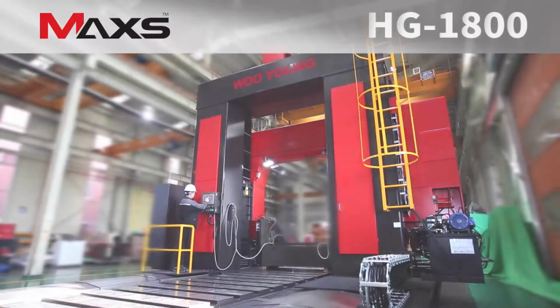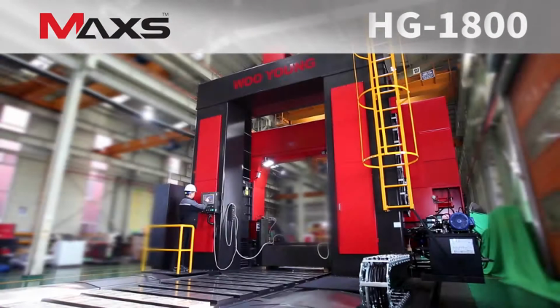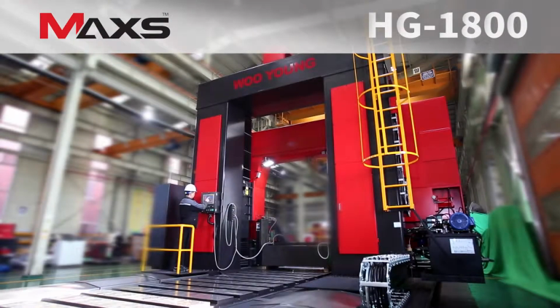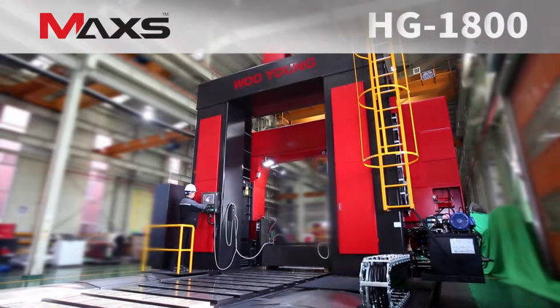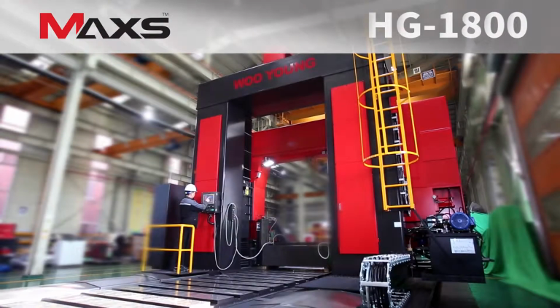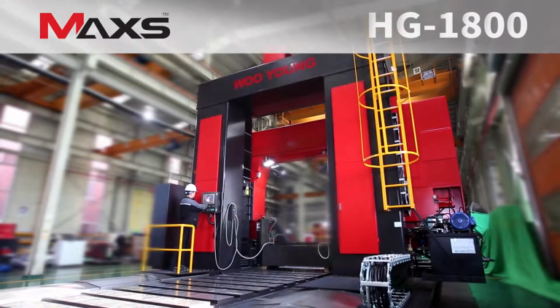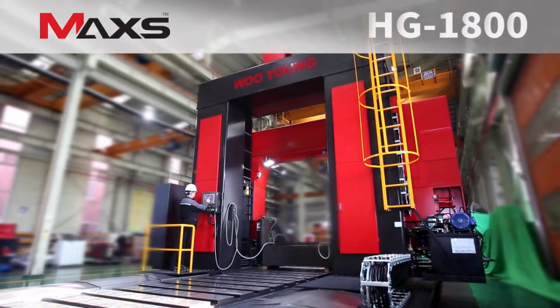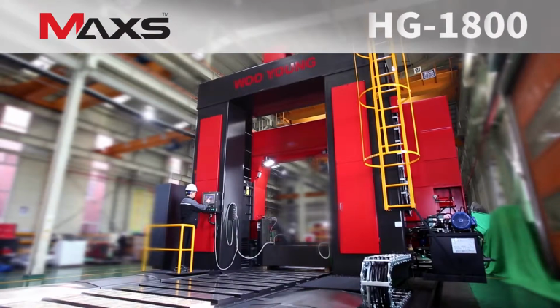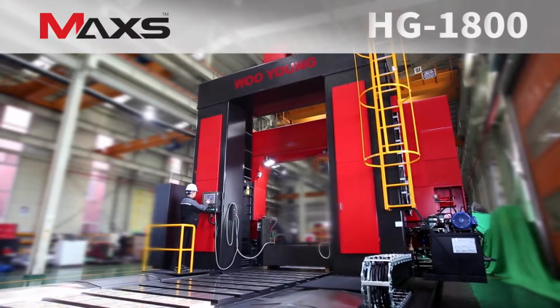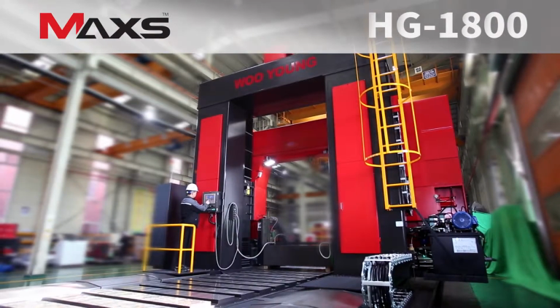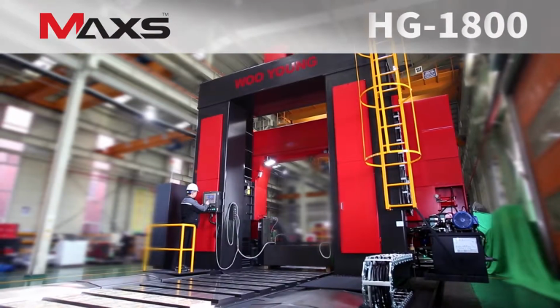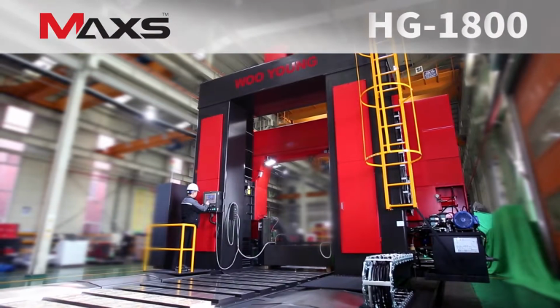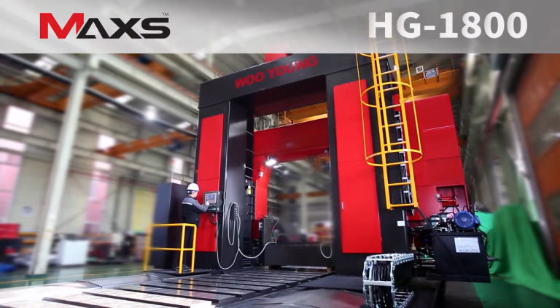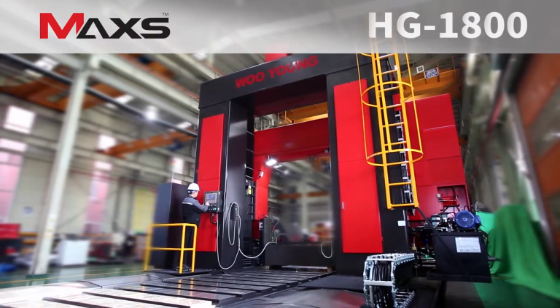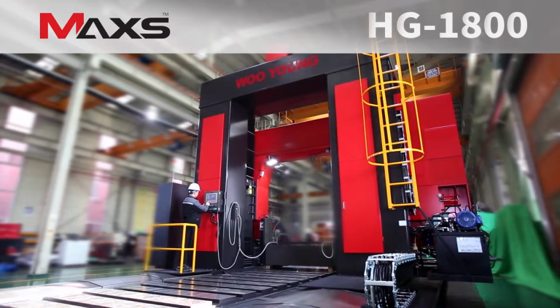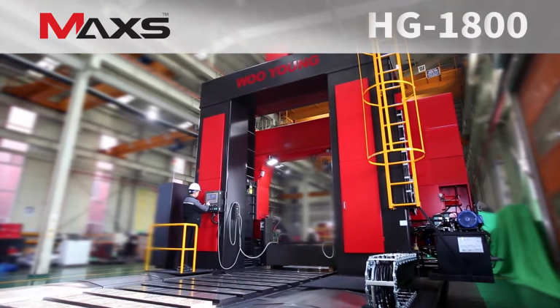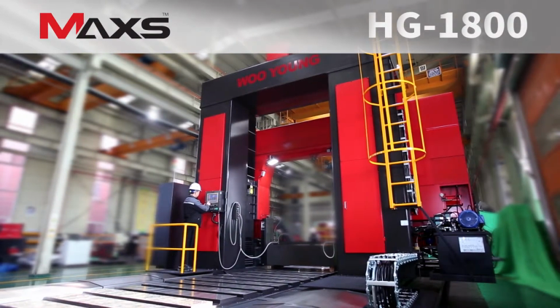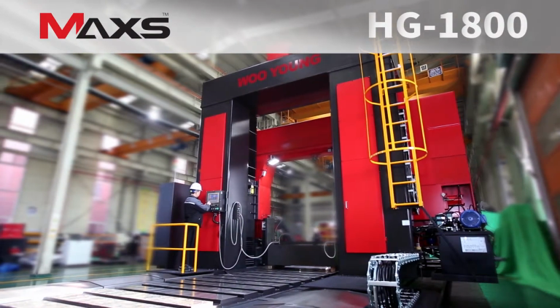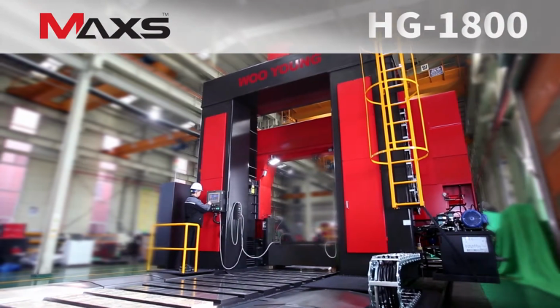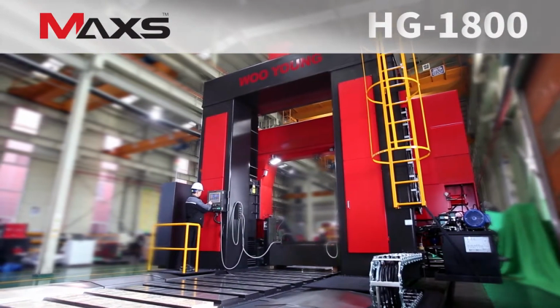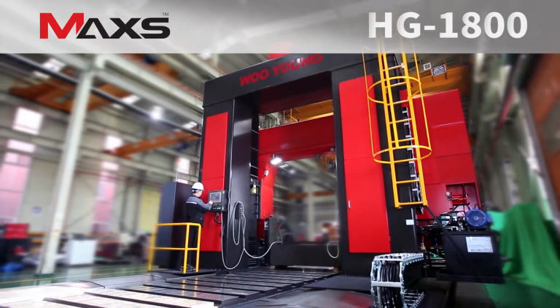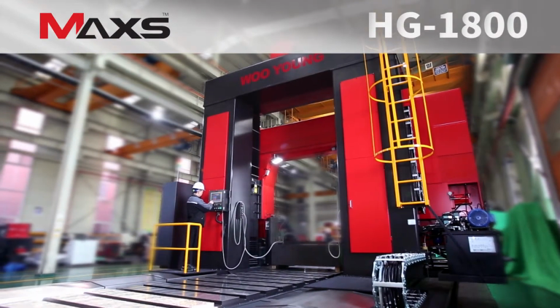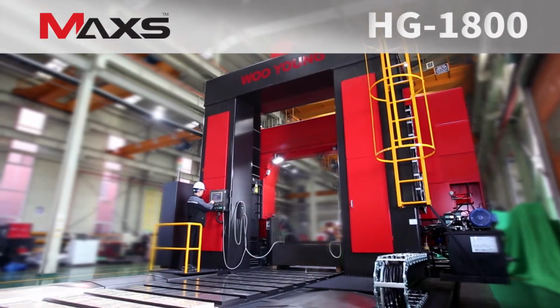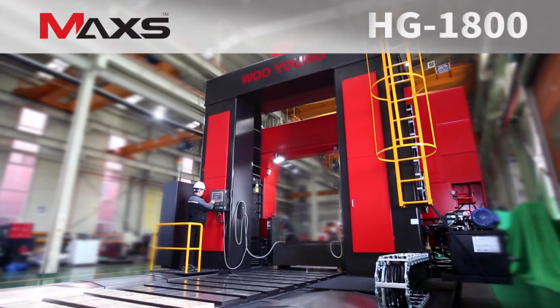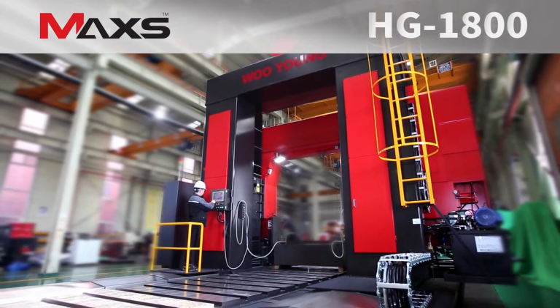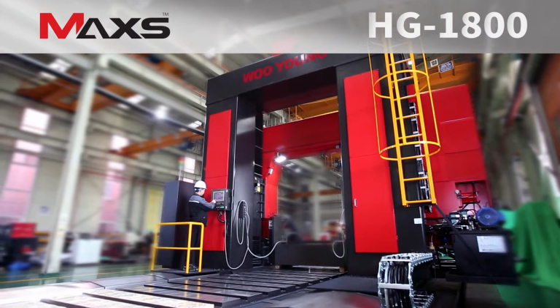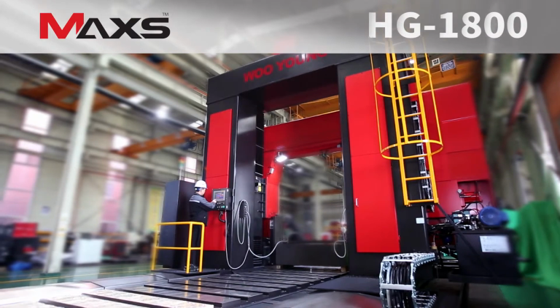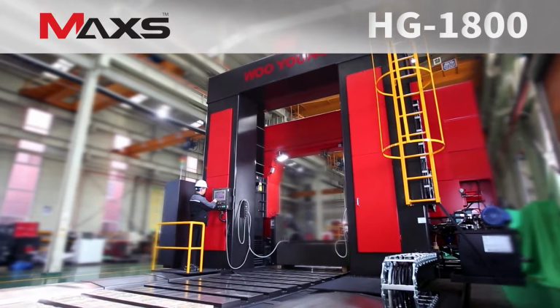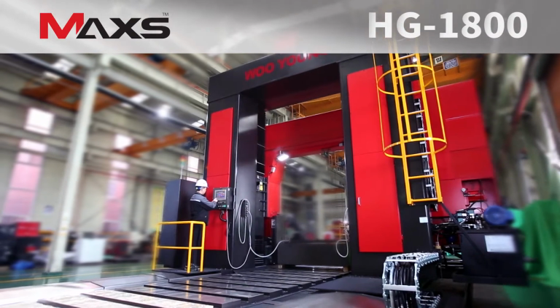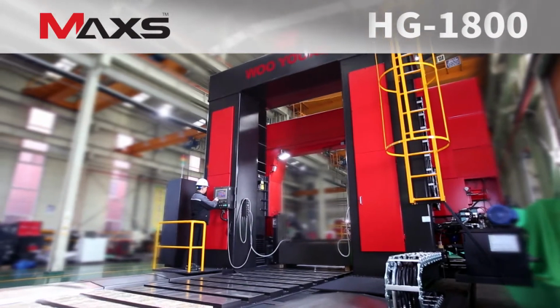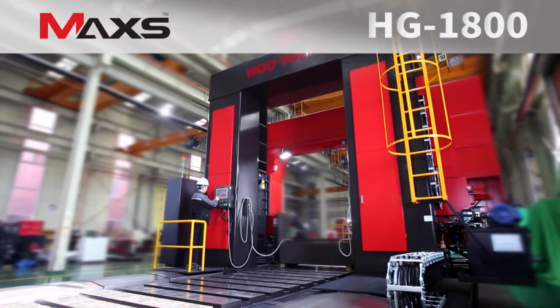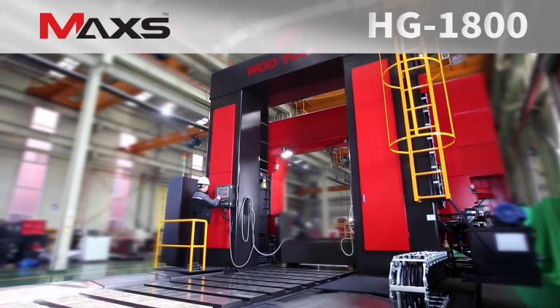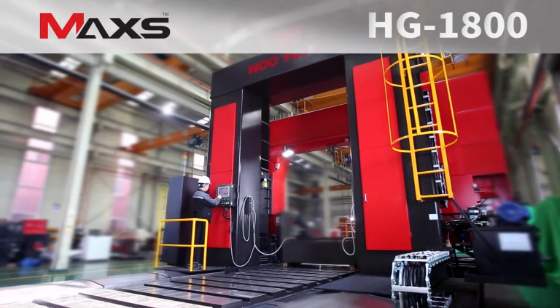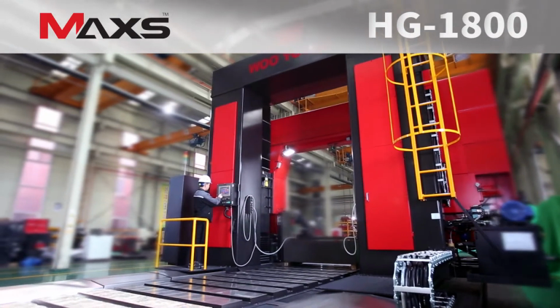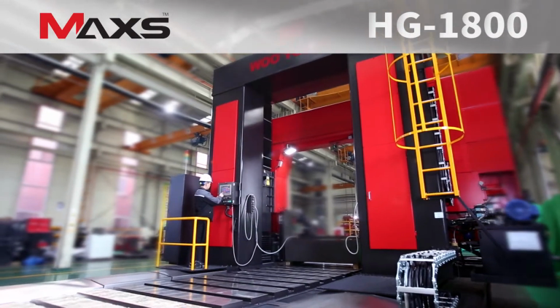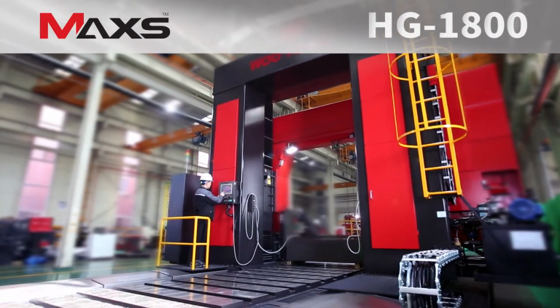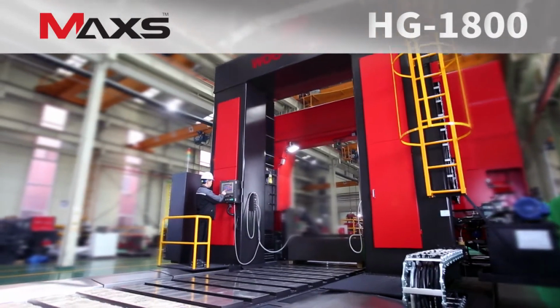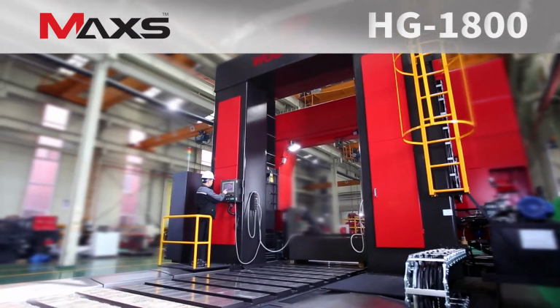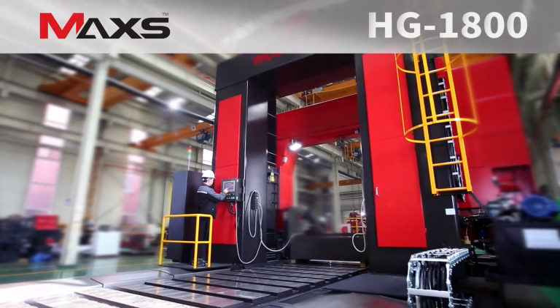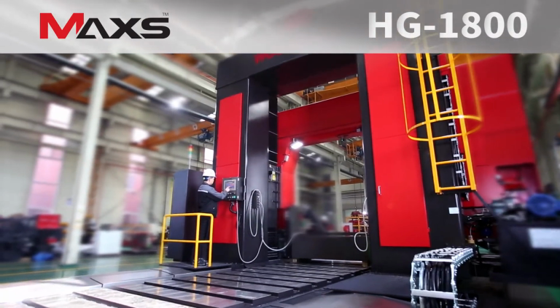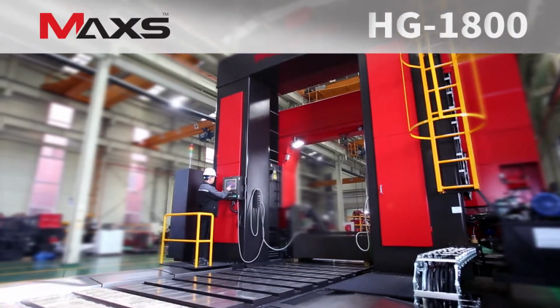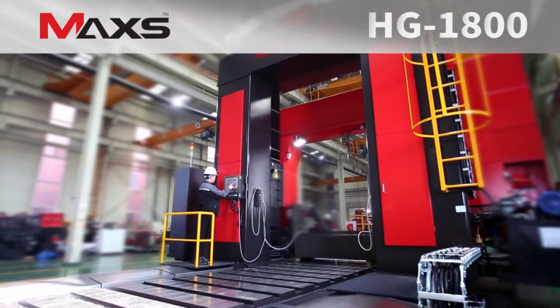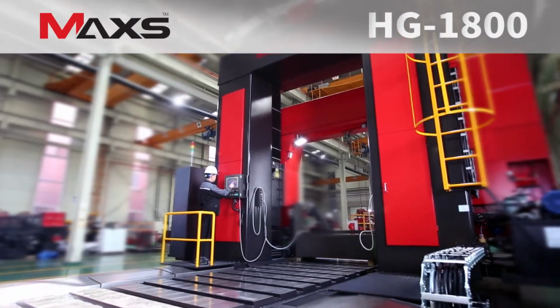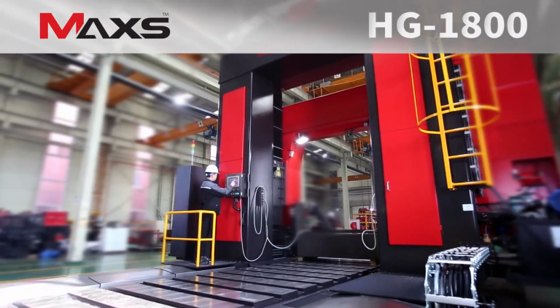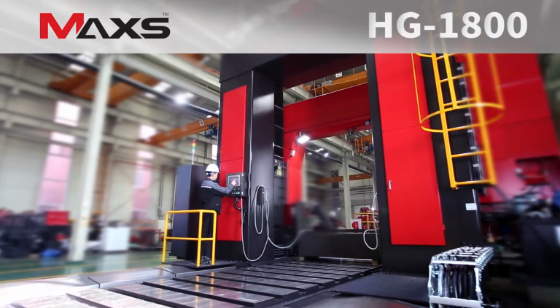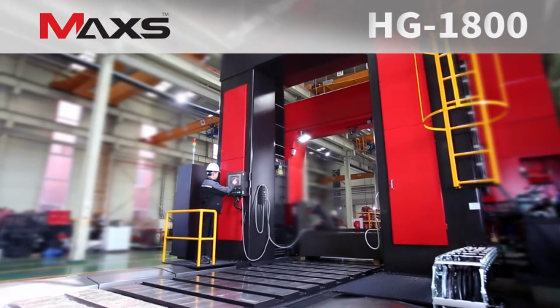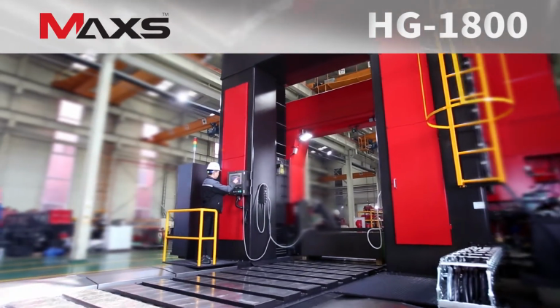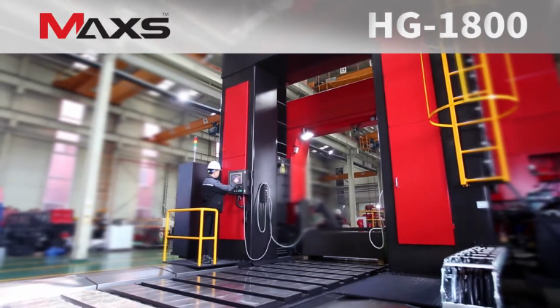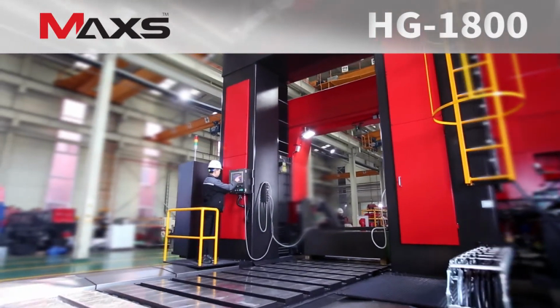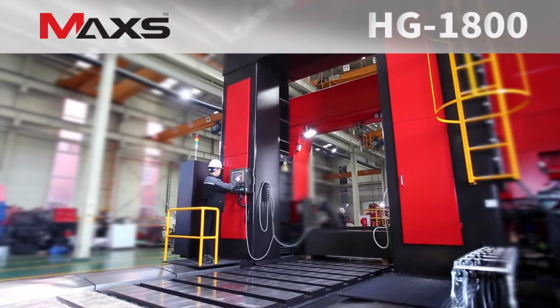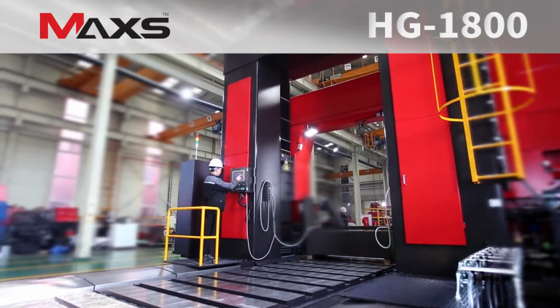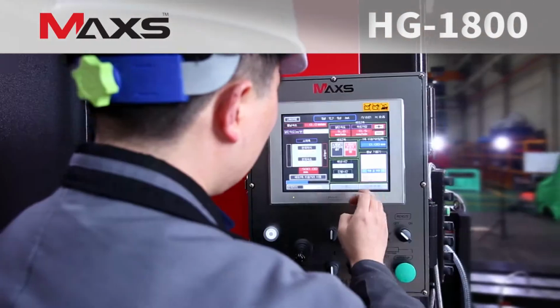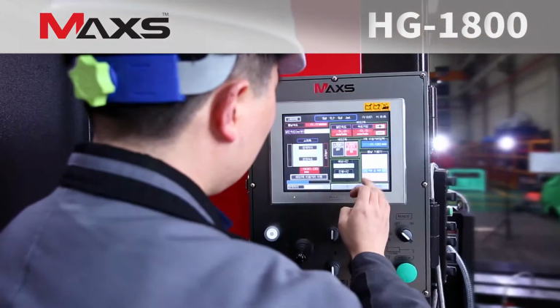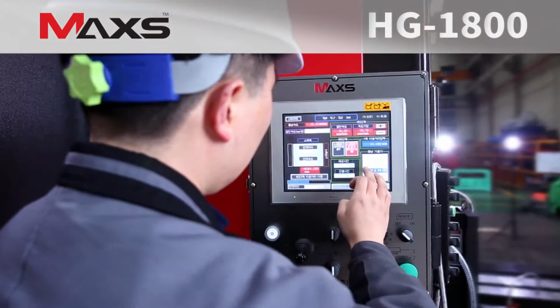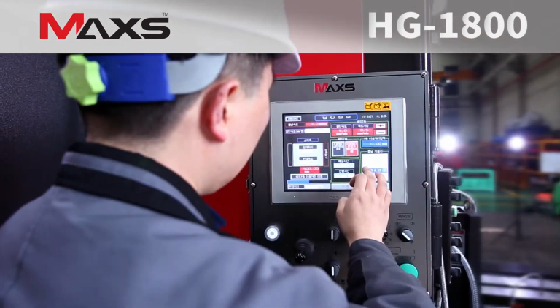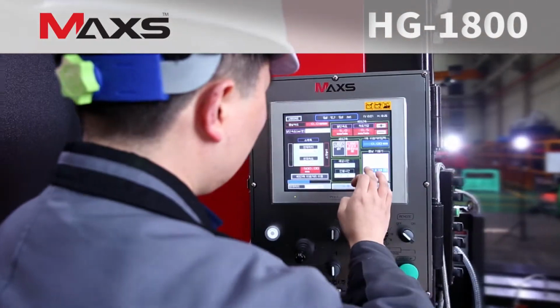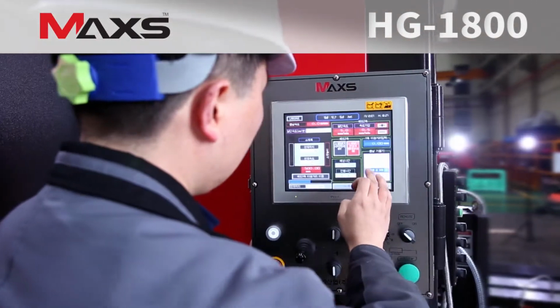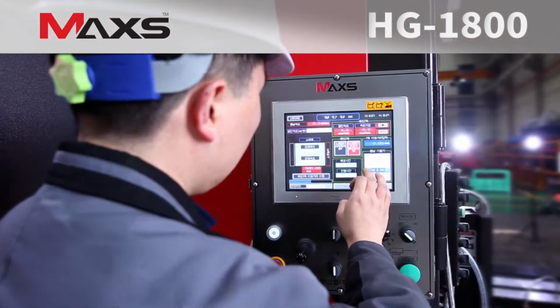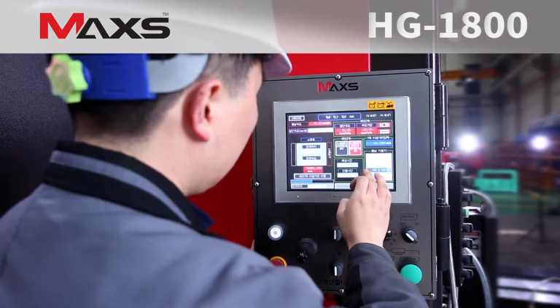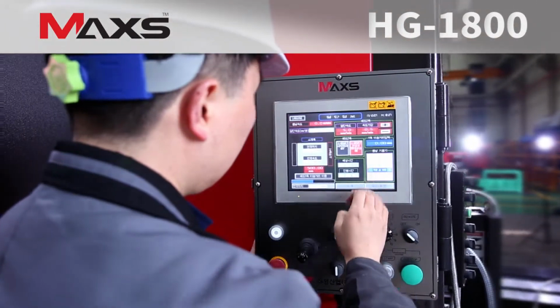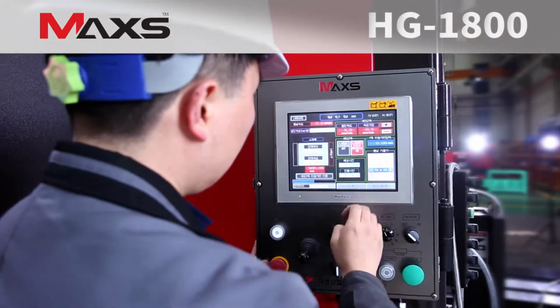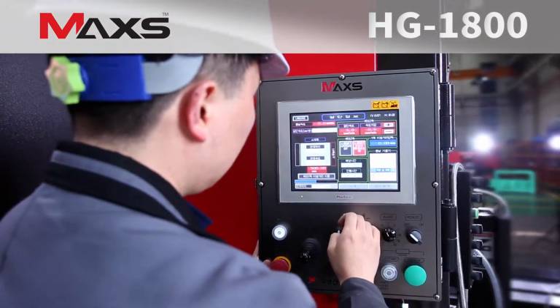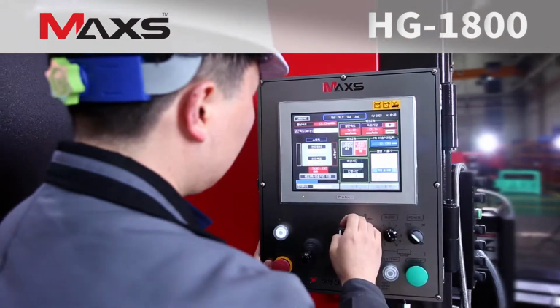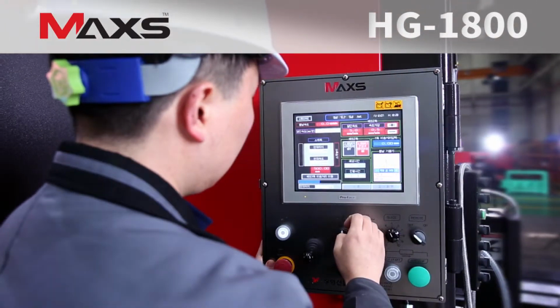Touch screen interface provides easy and simple operation. This can be configured in any way that suits users' demands.